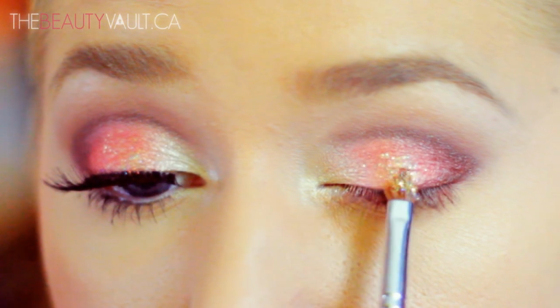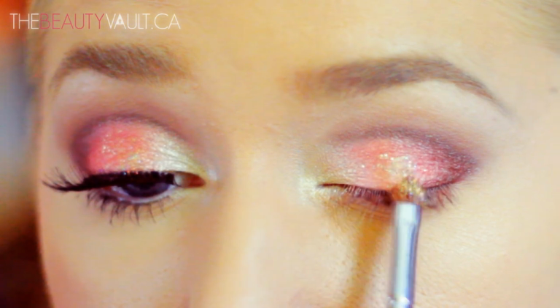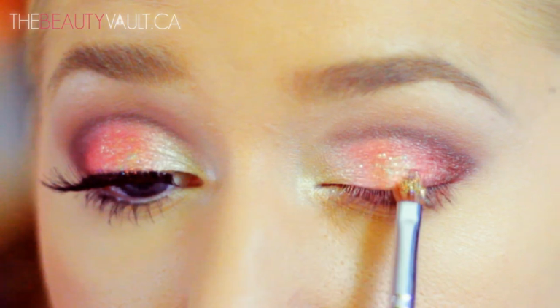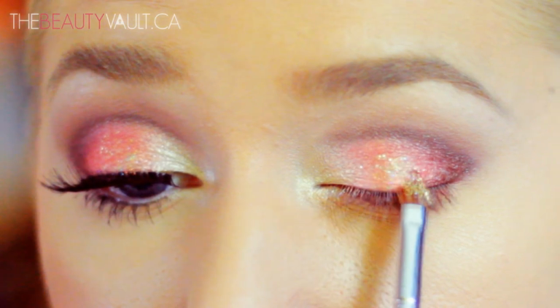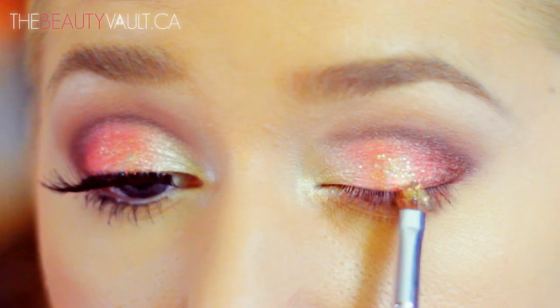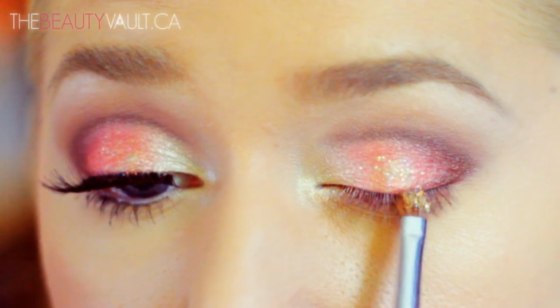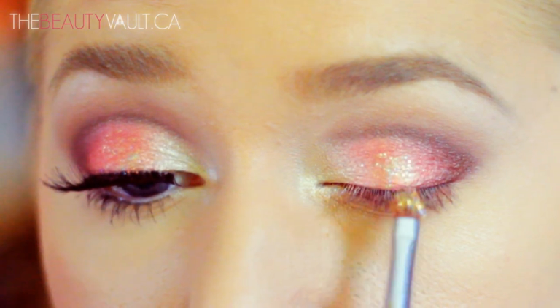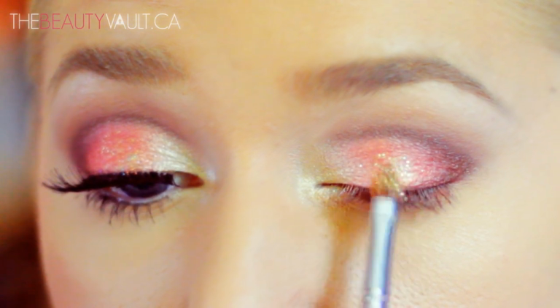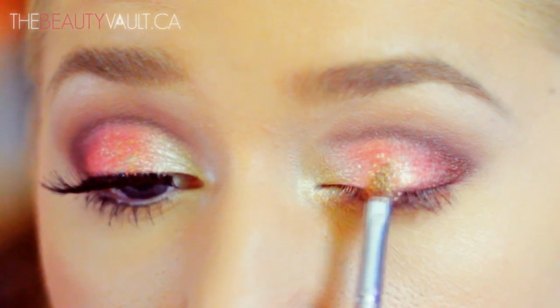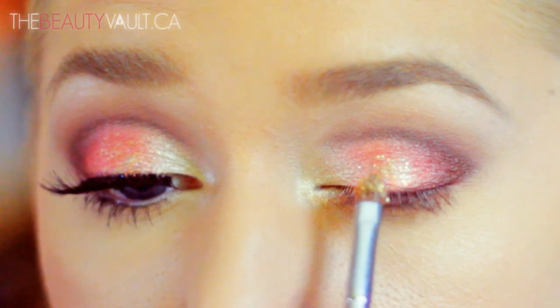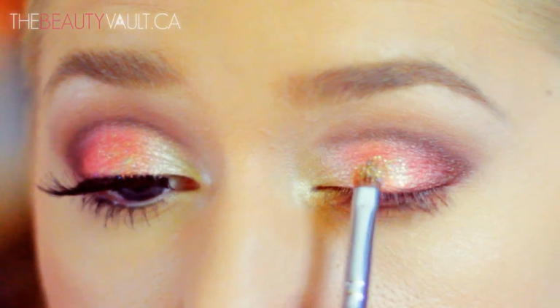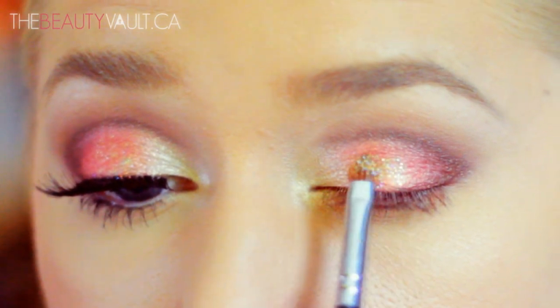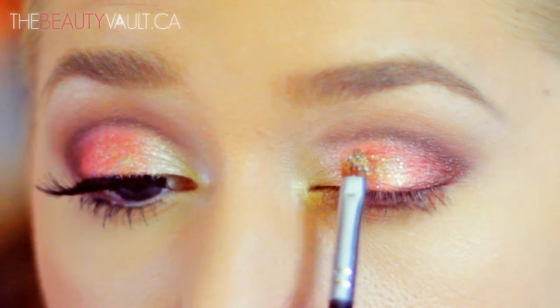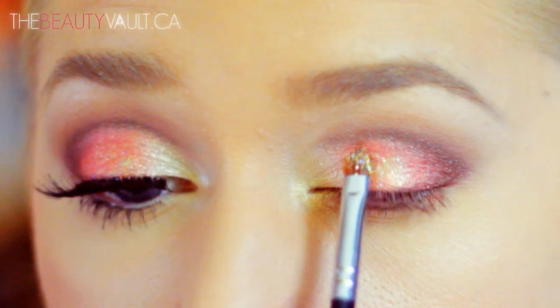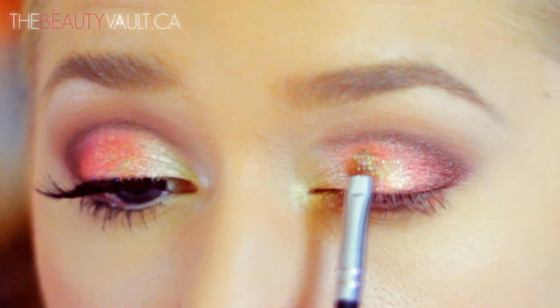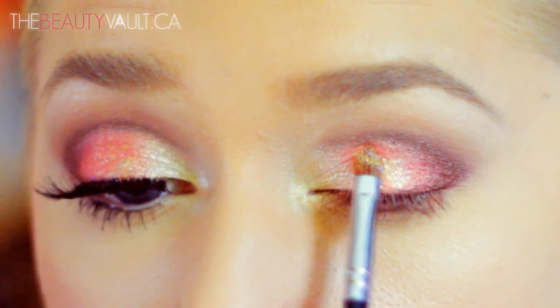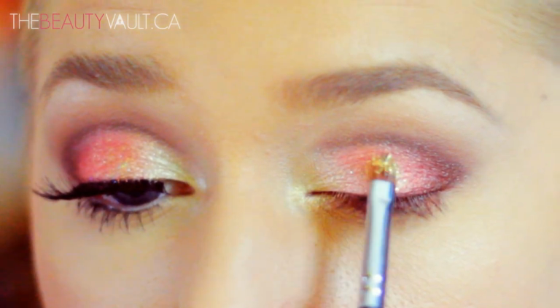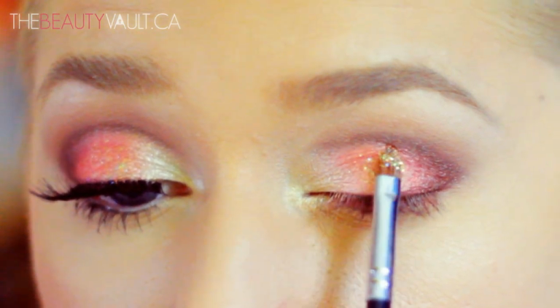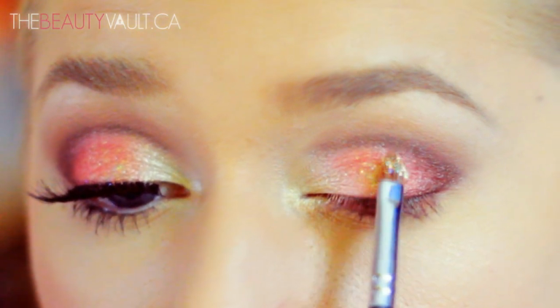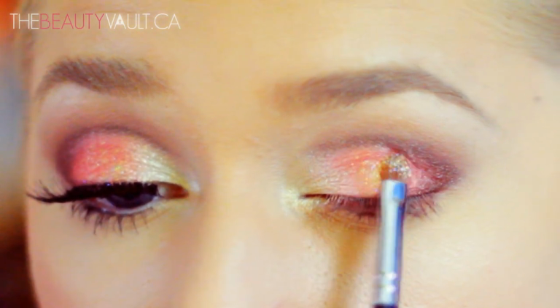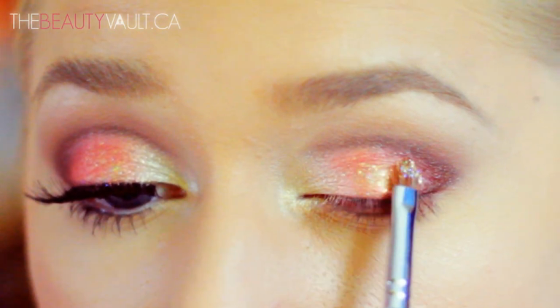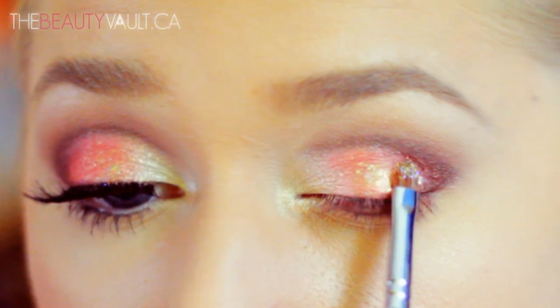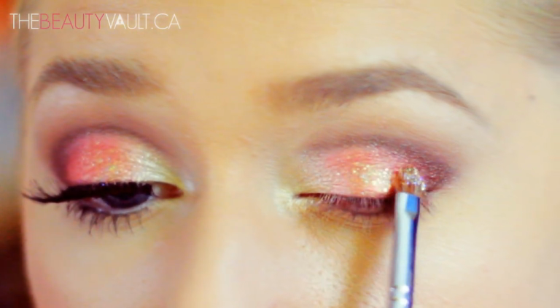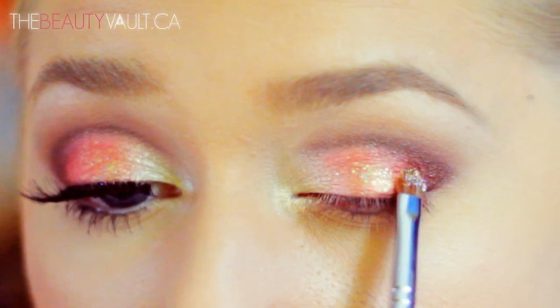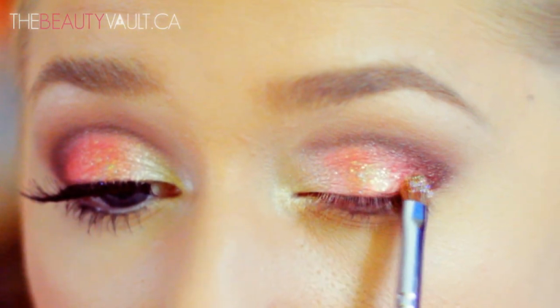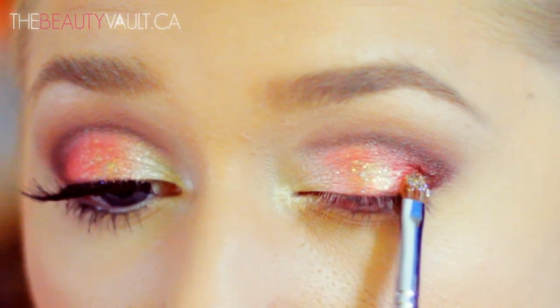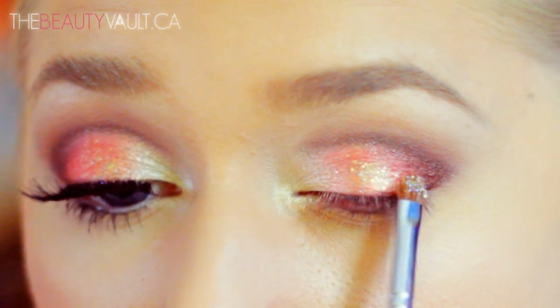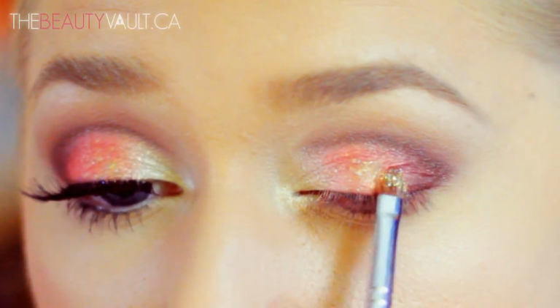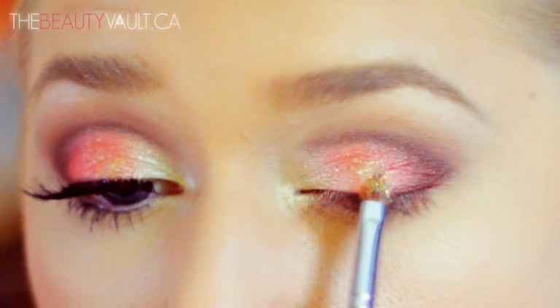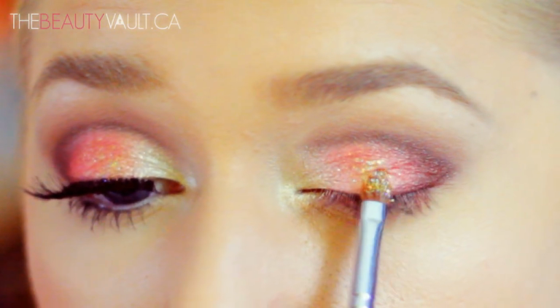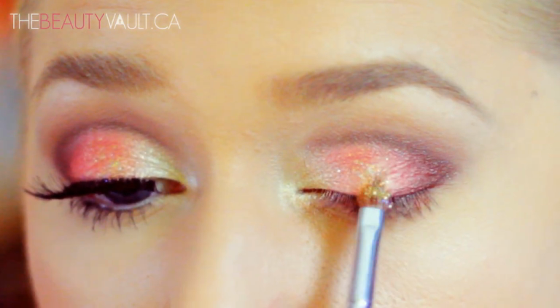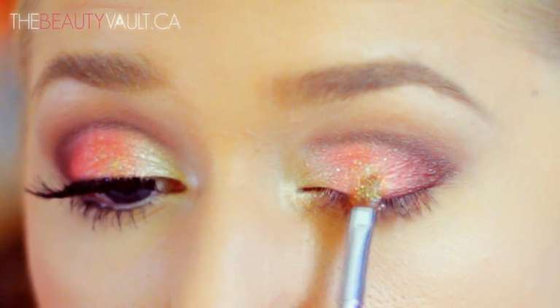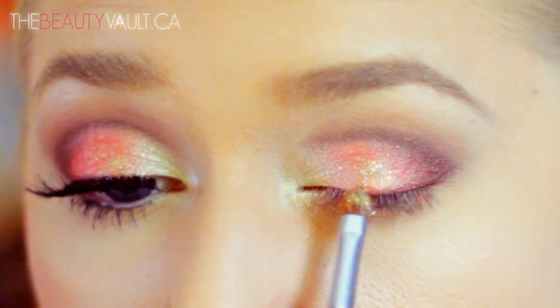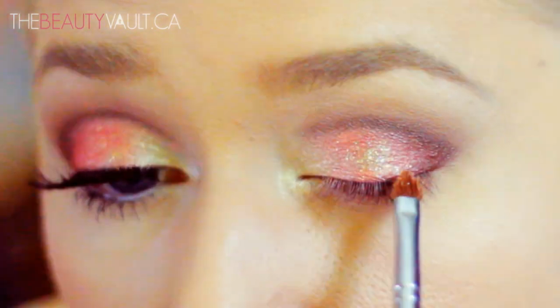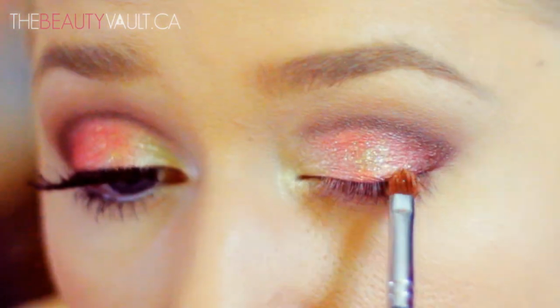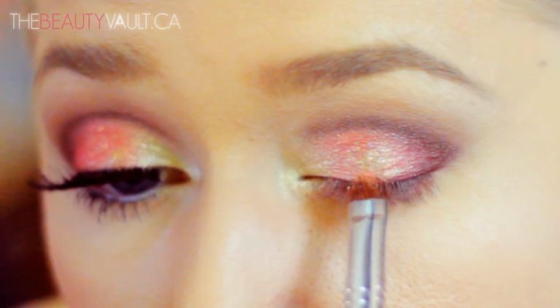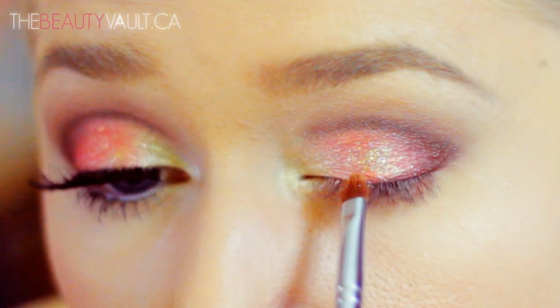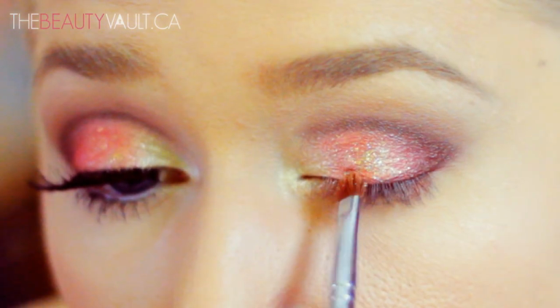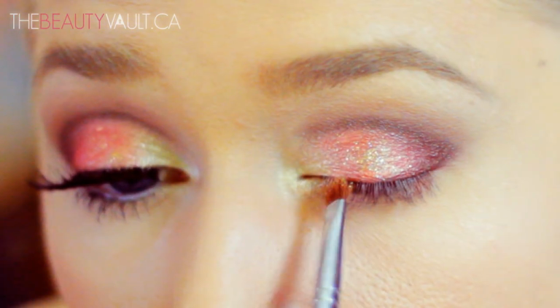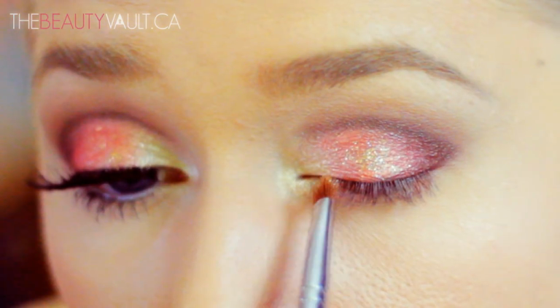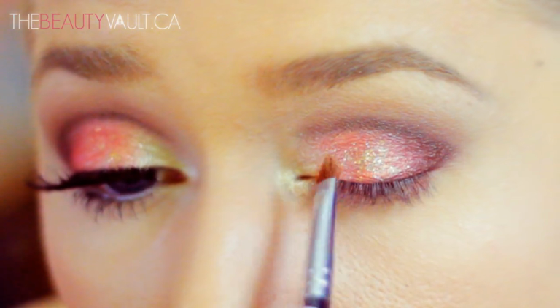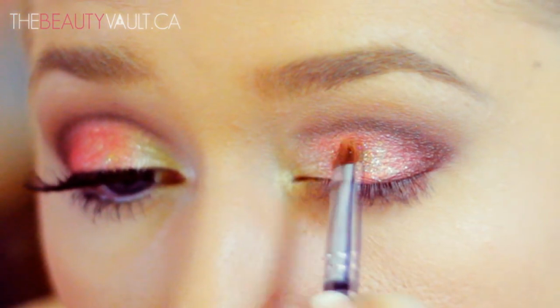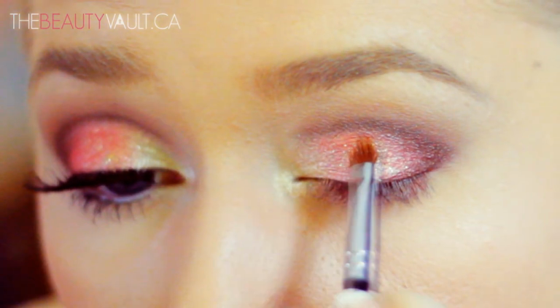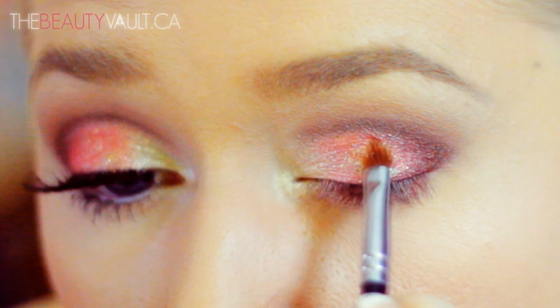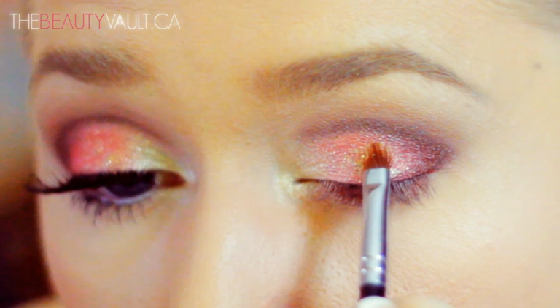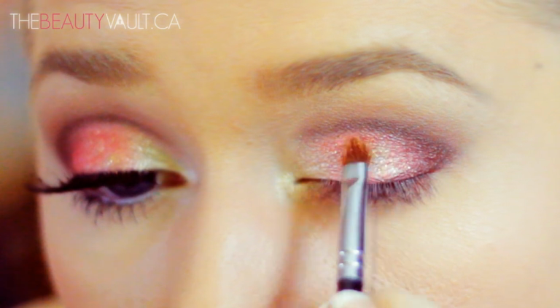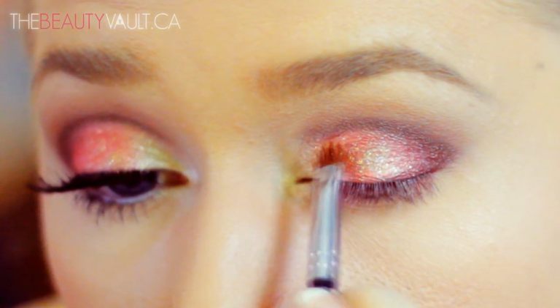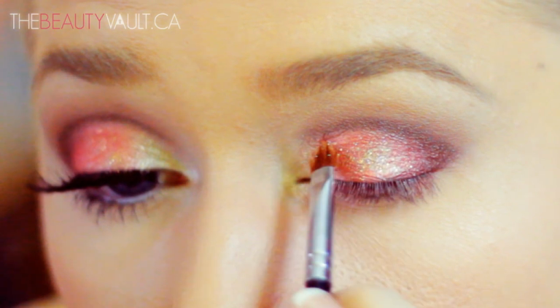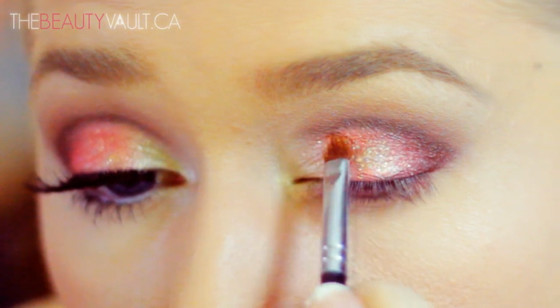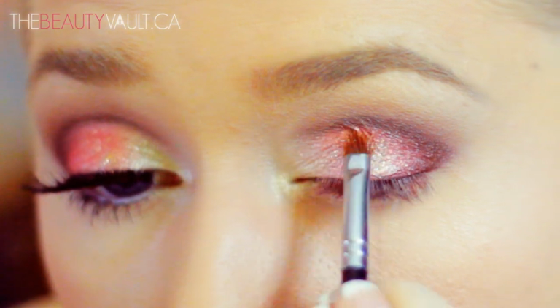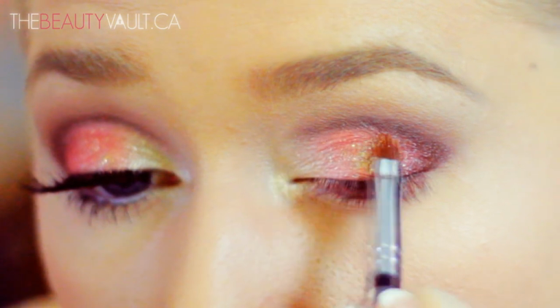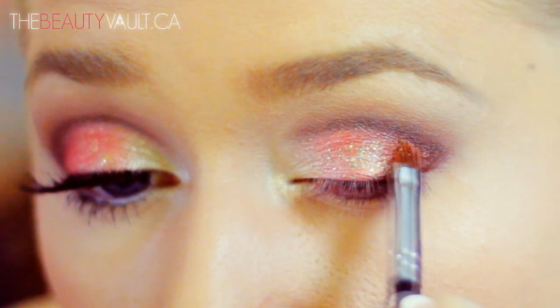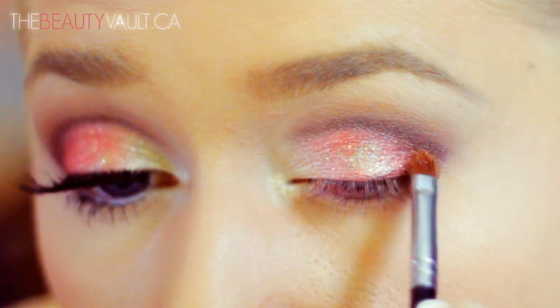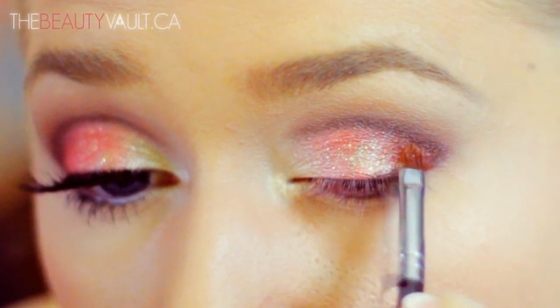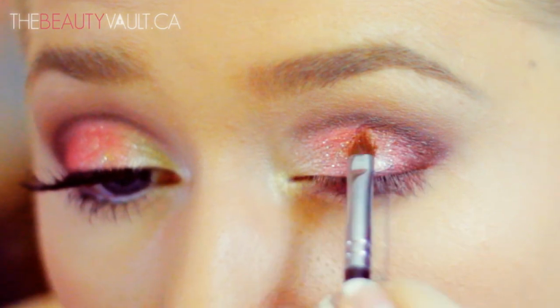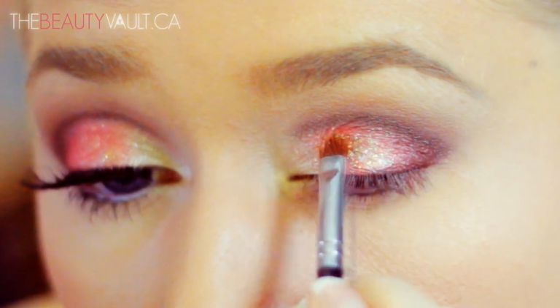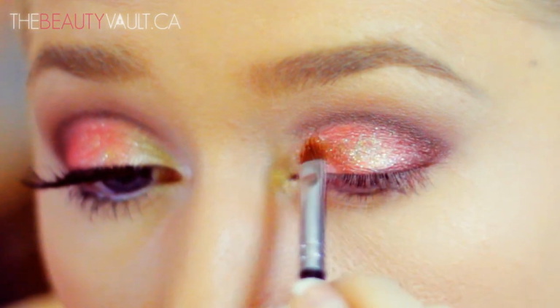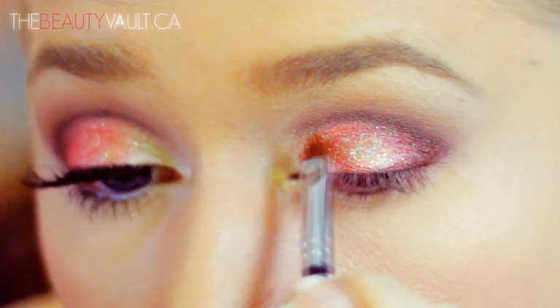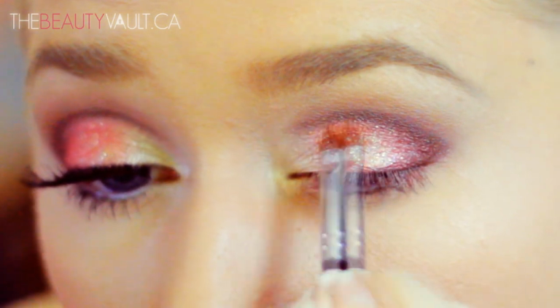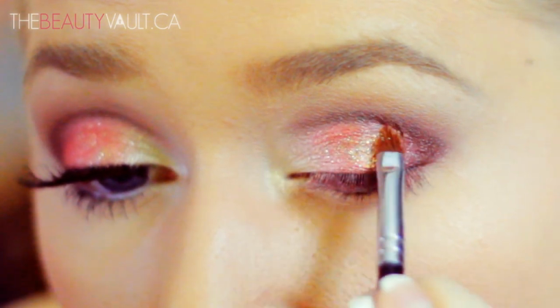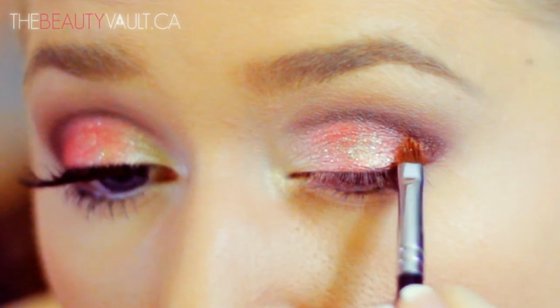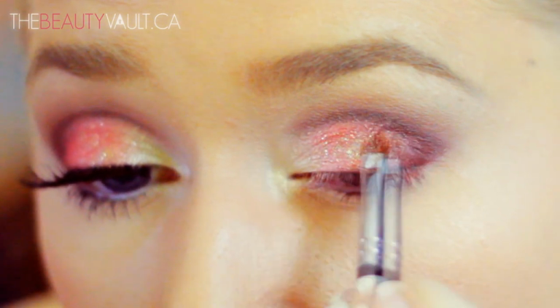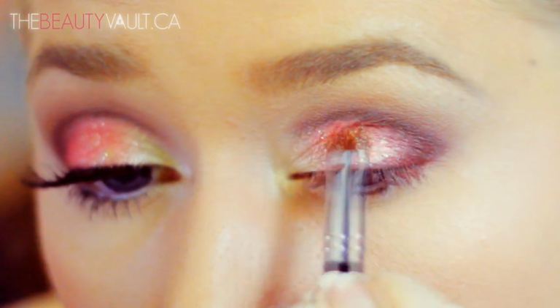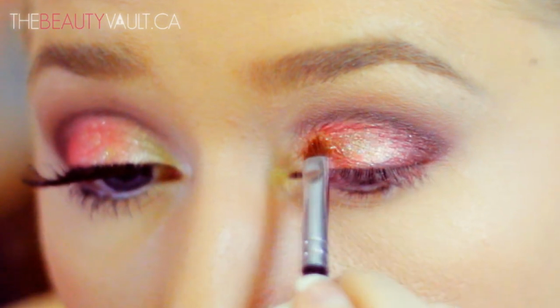I think this color combination is so pretty. It reminds me of like a coral mermaid's tail — and you guys know I love my mermaids.